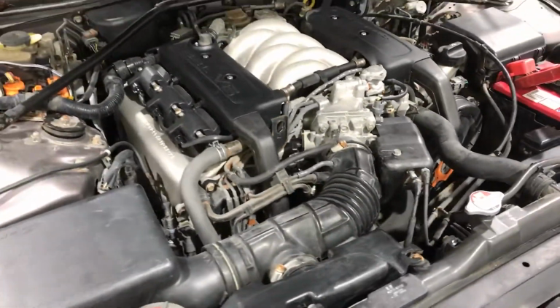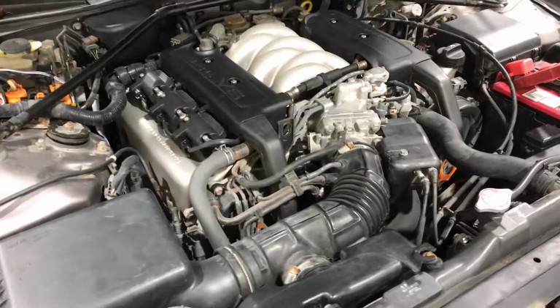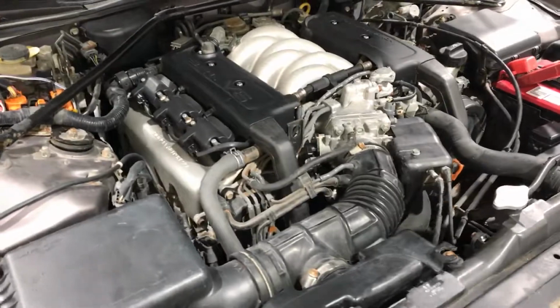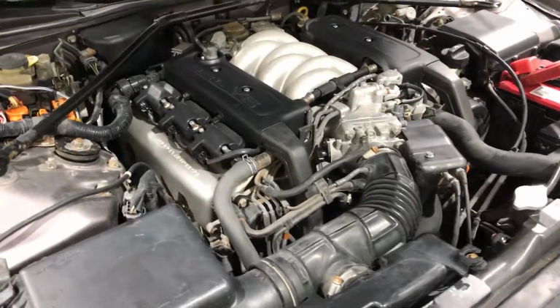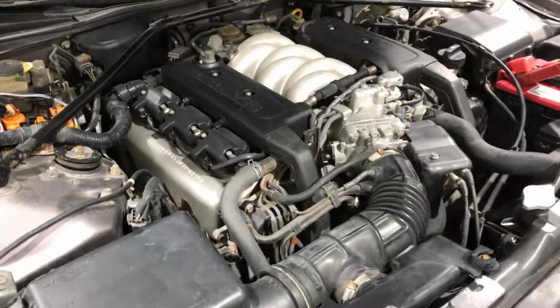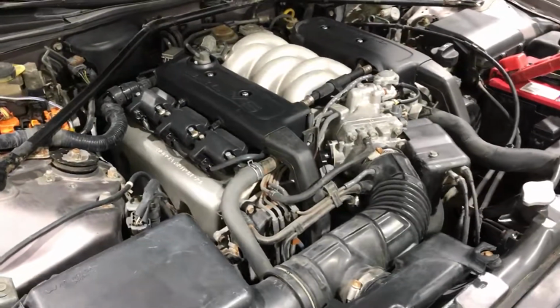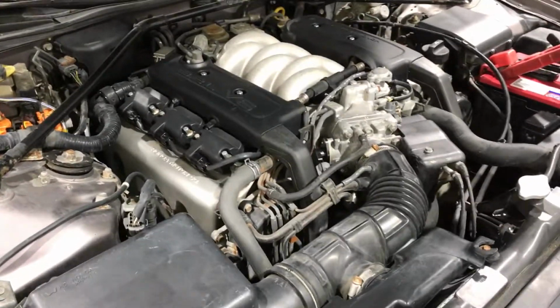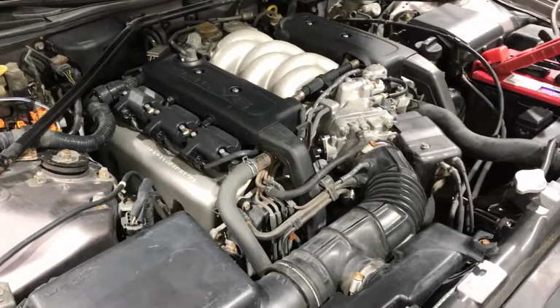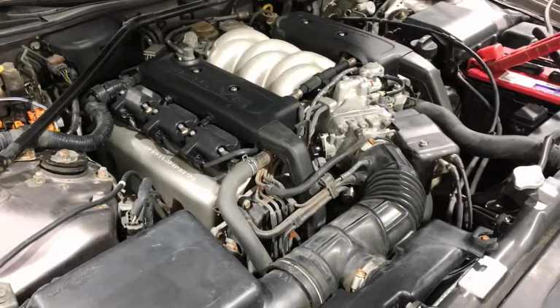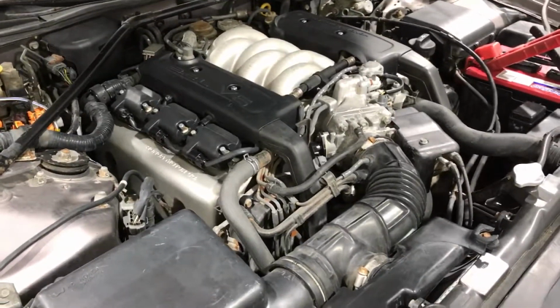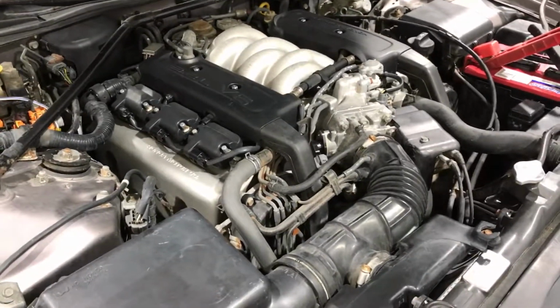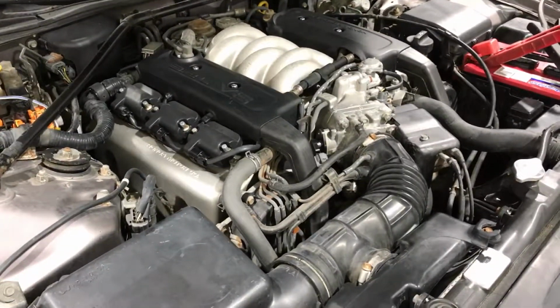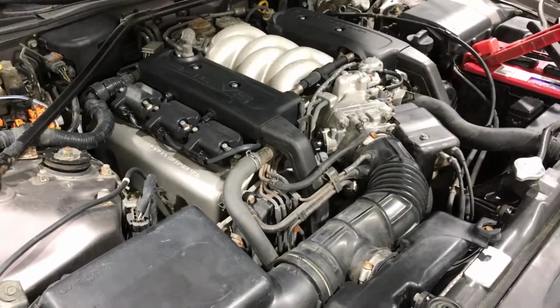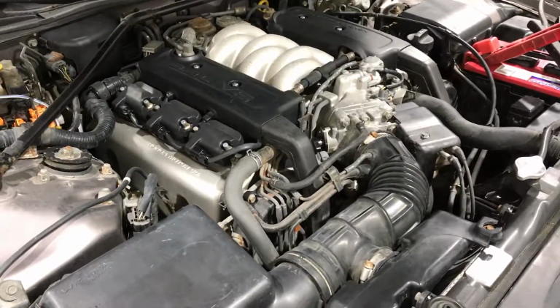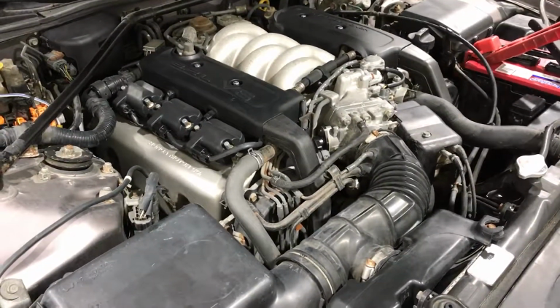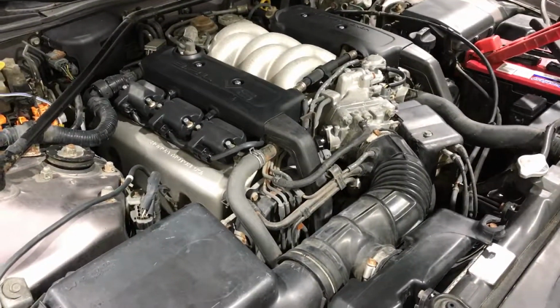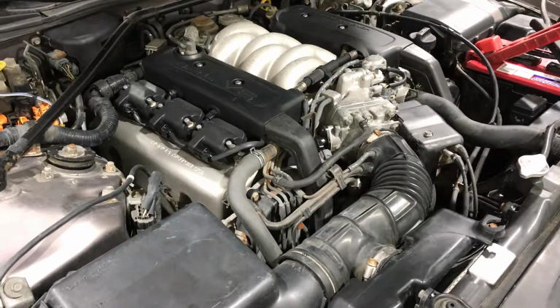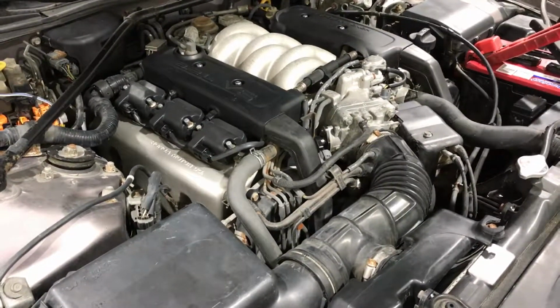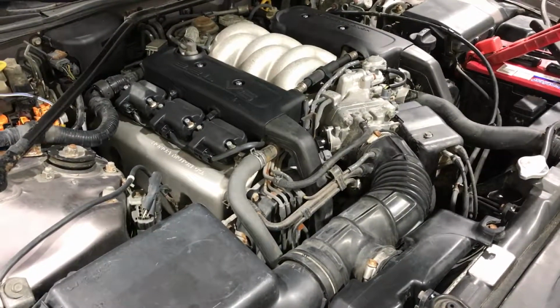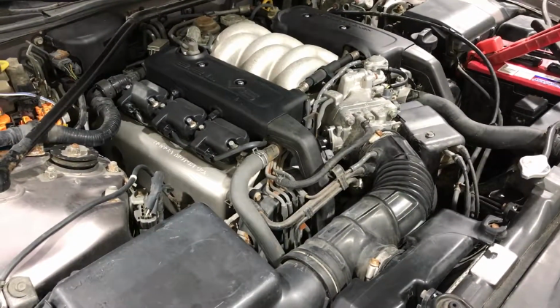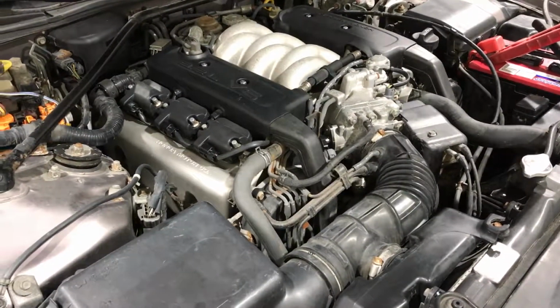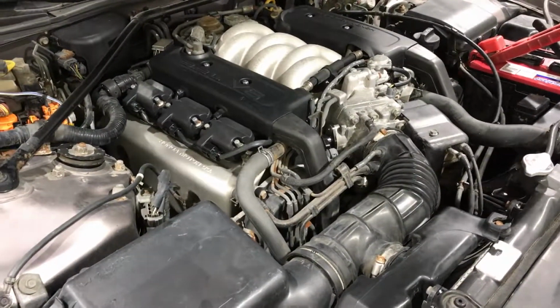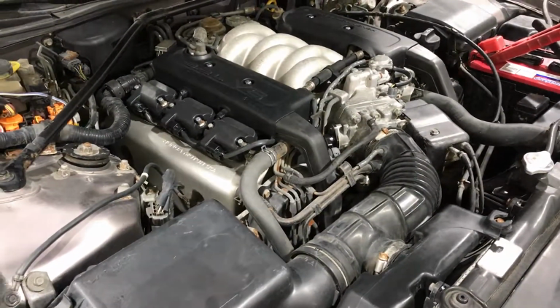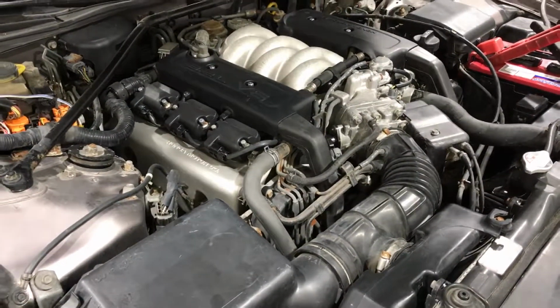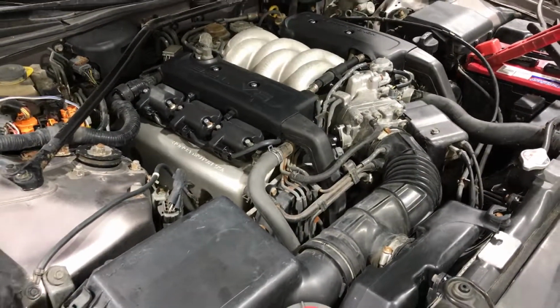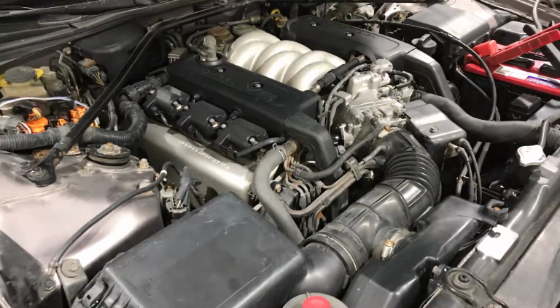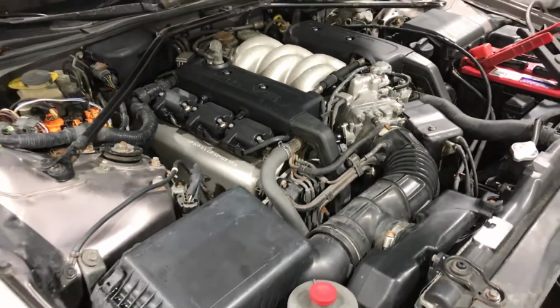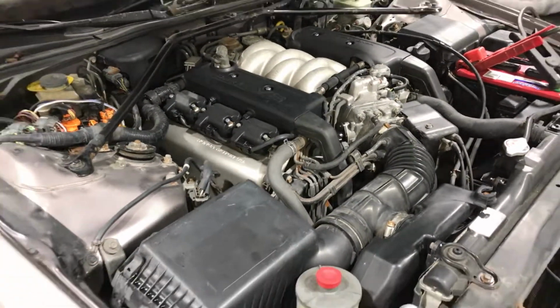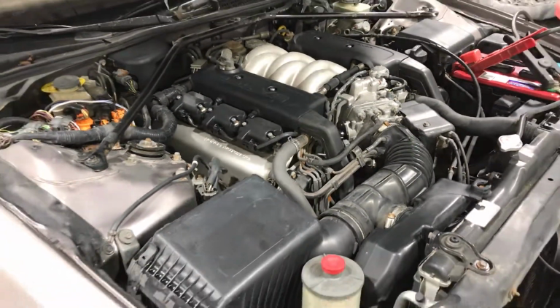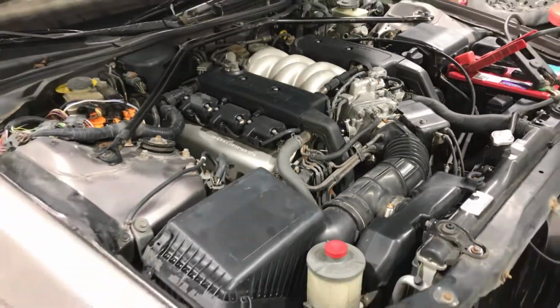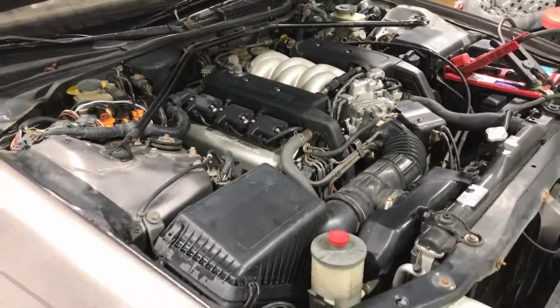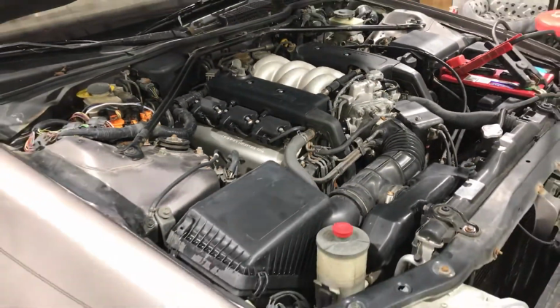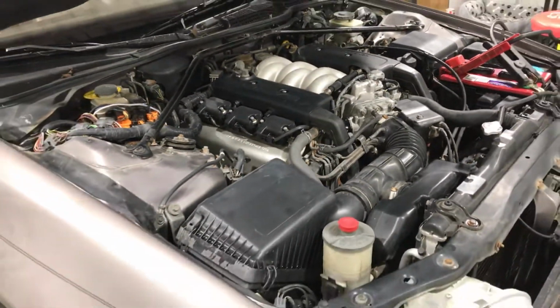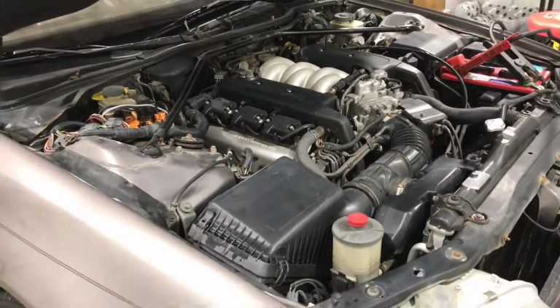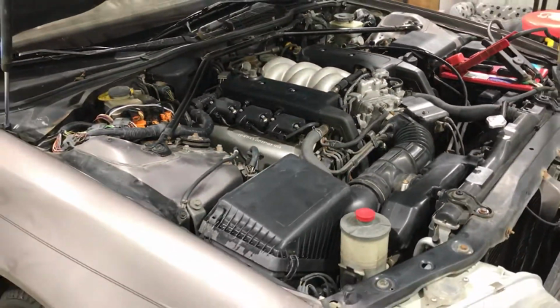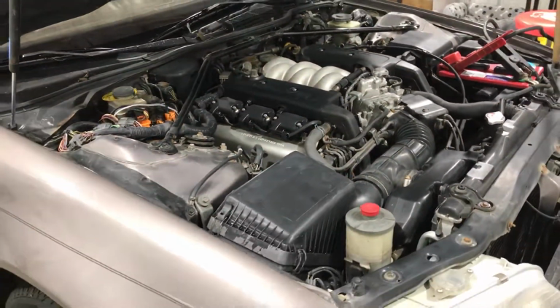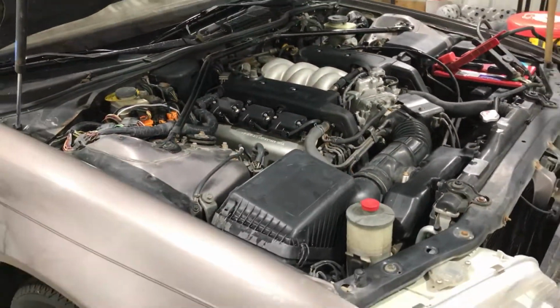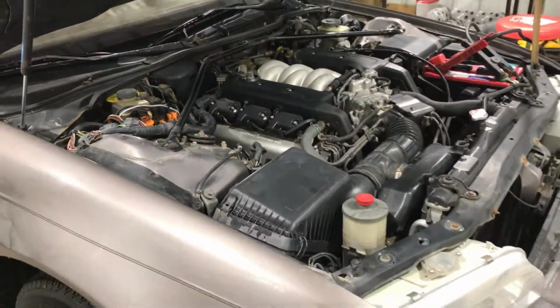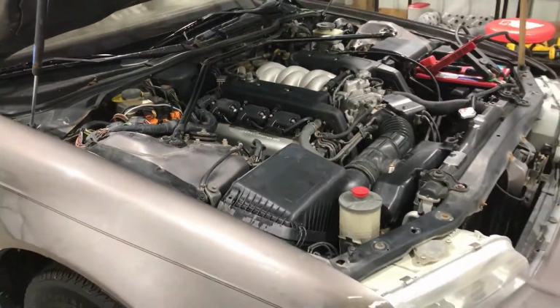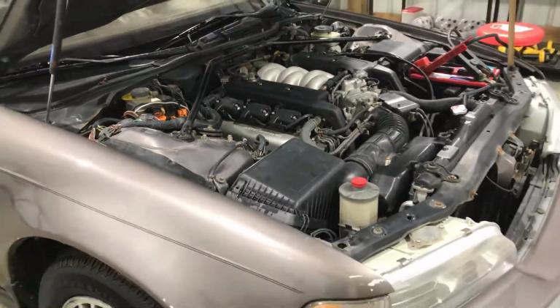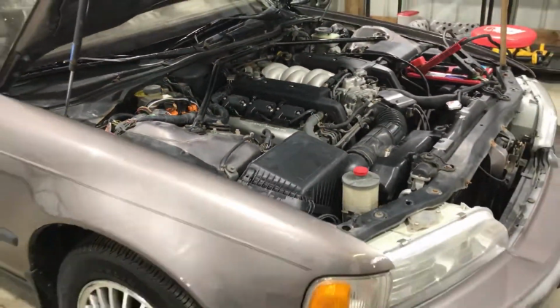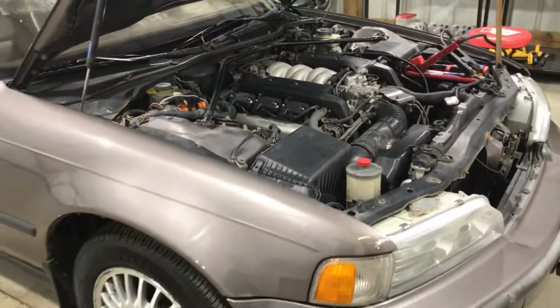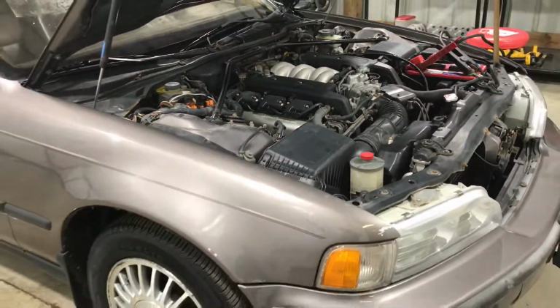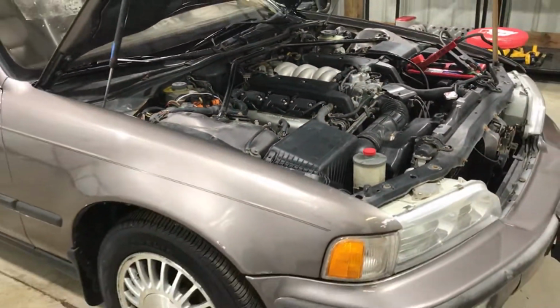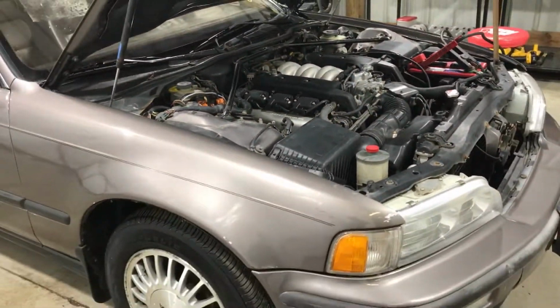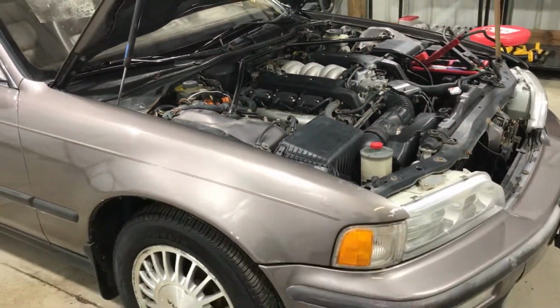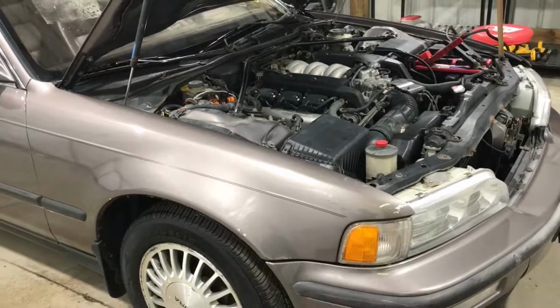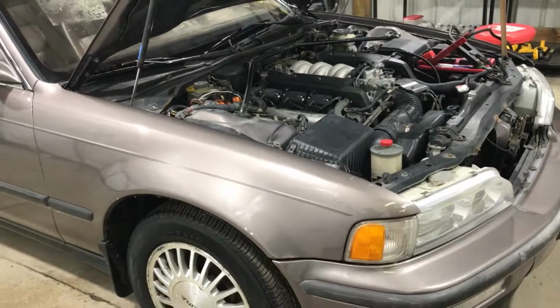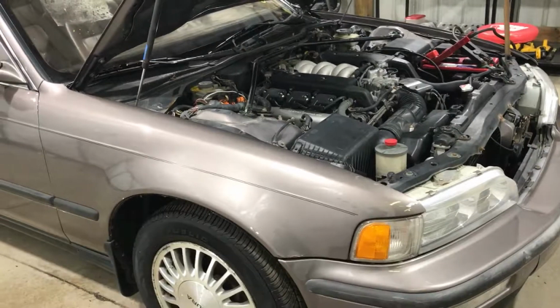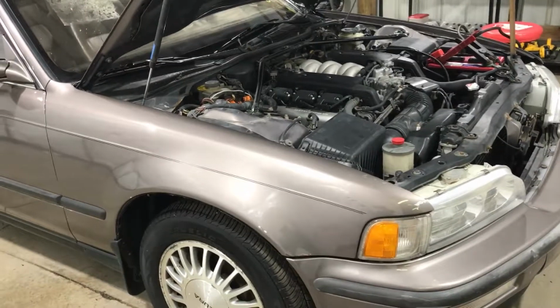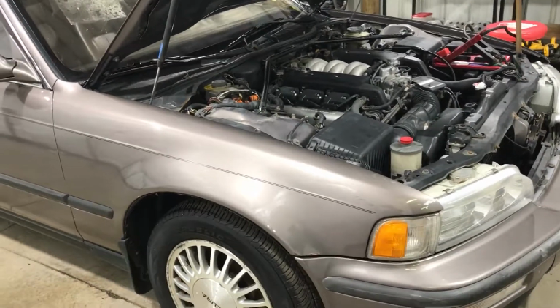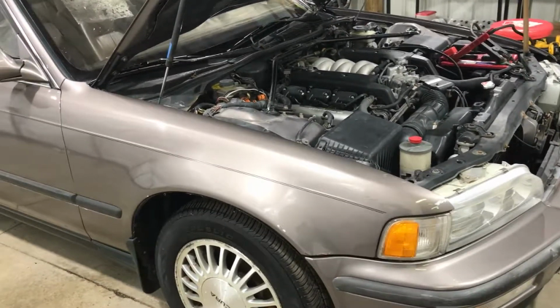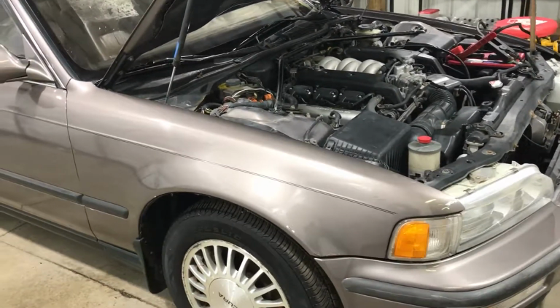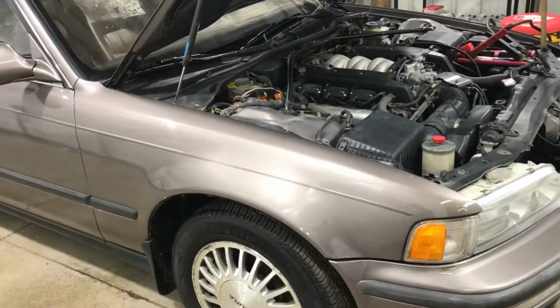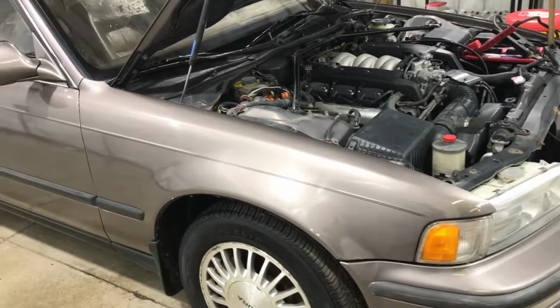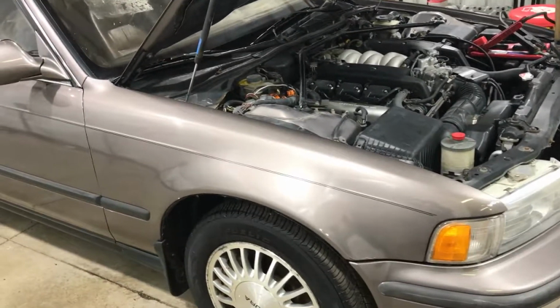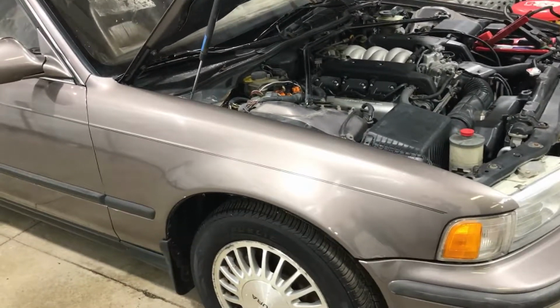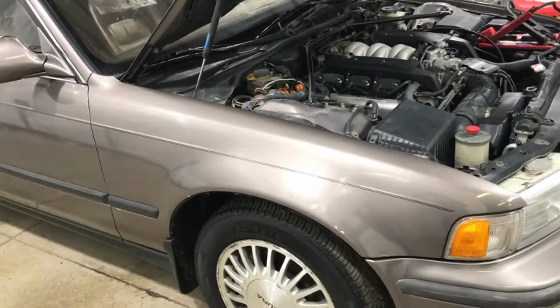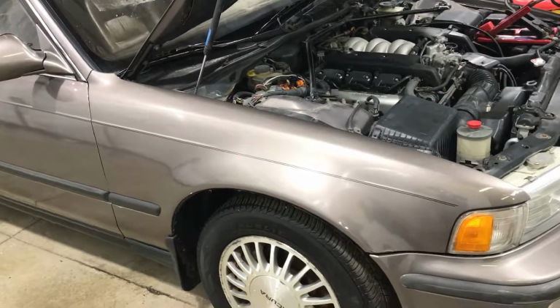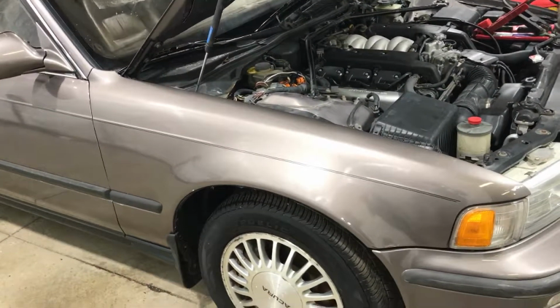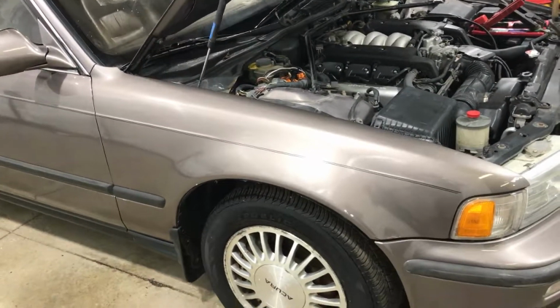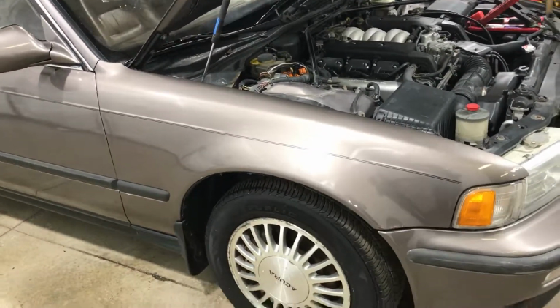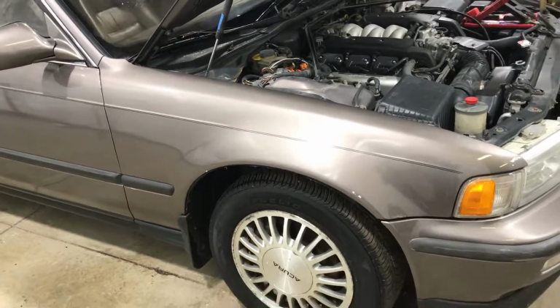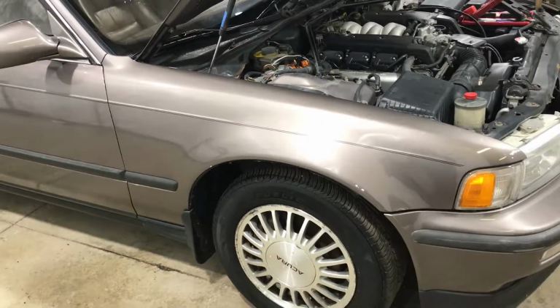Had it running for about the last 10 minutes now. Should be coming up to temperature fairly decent.